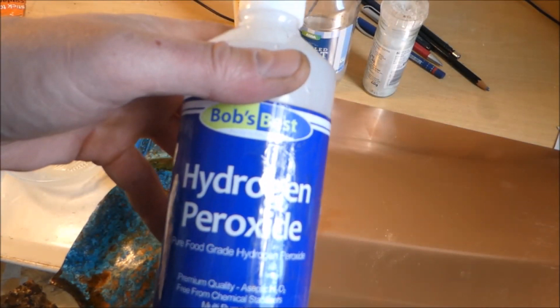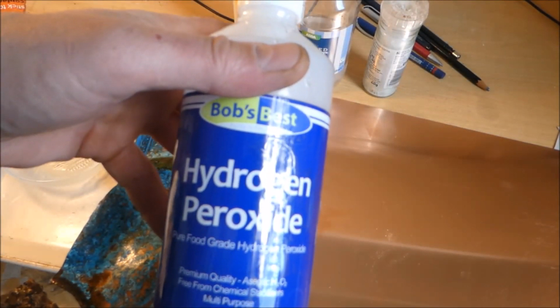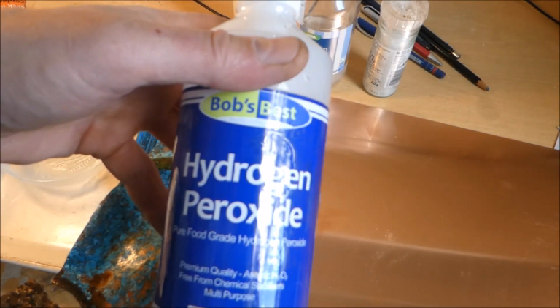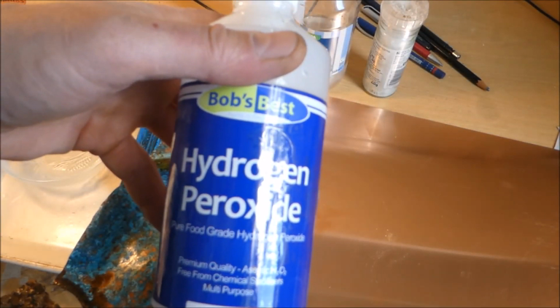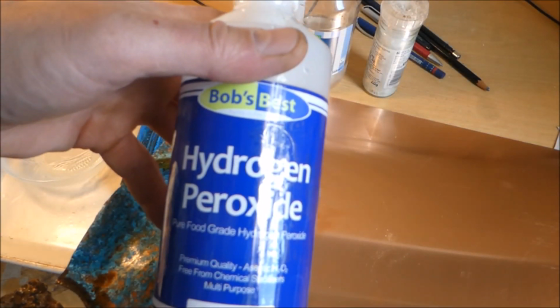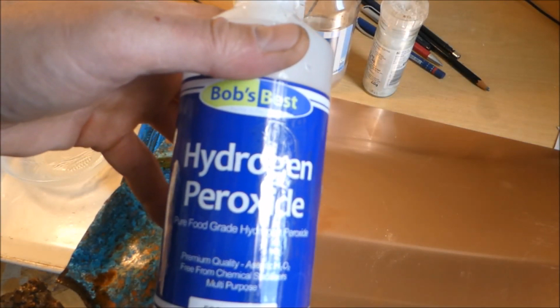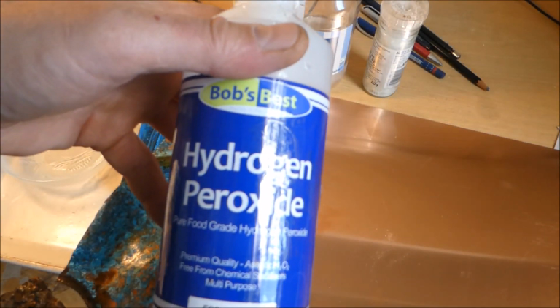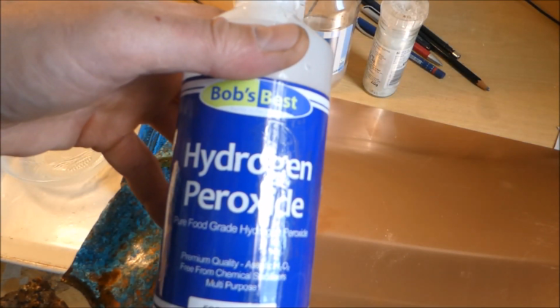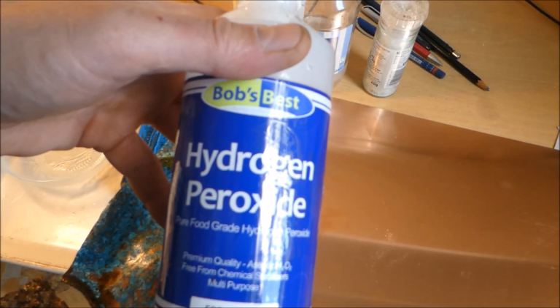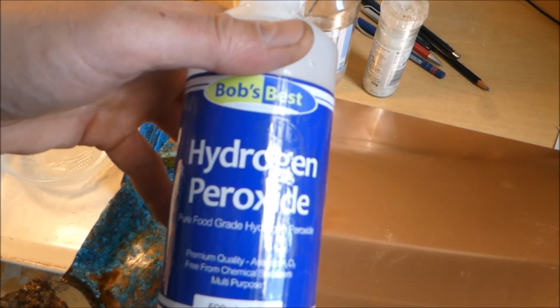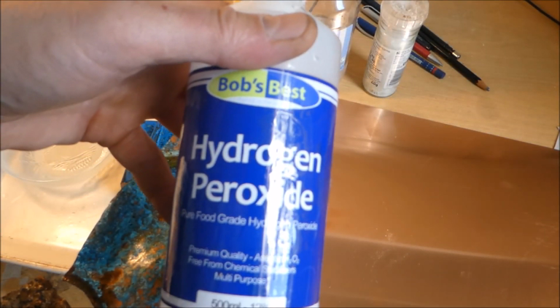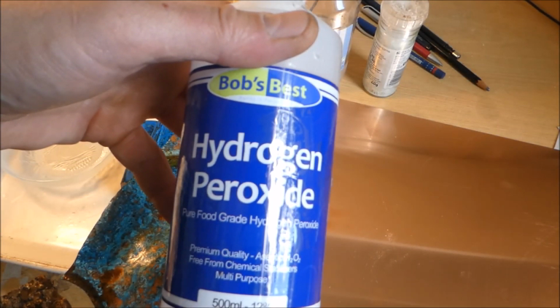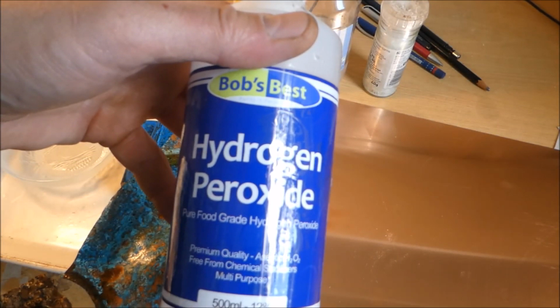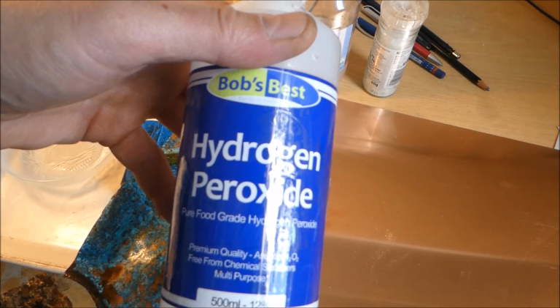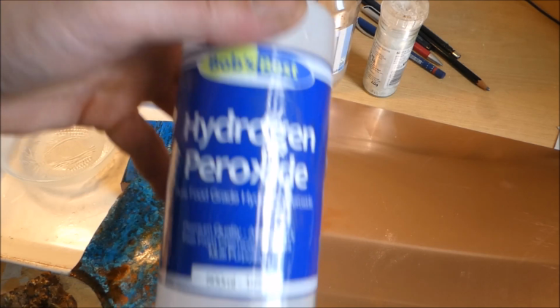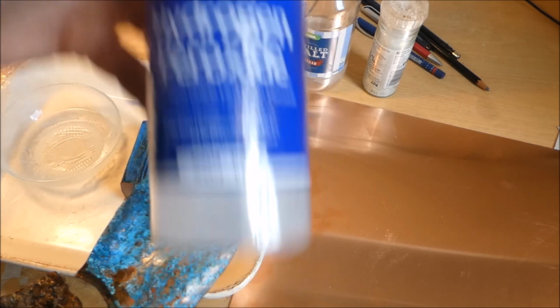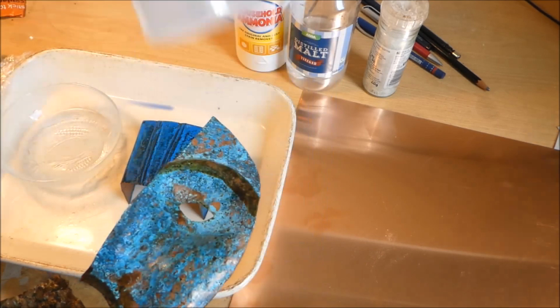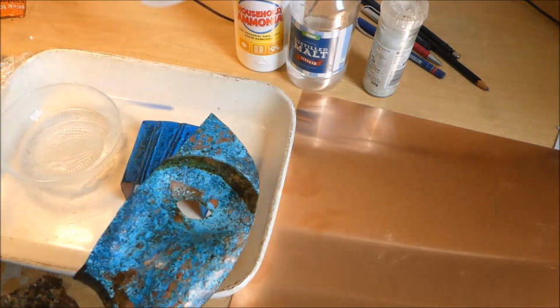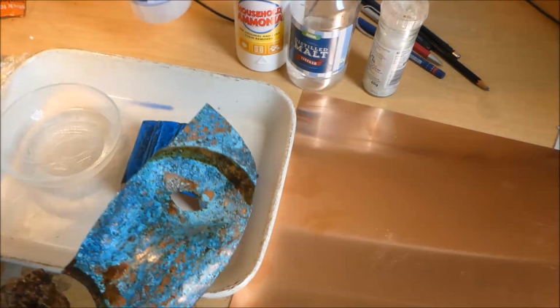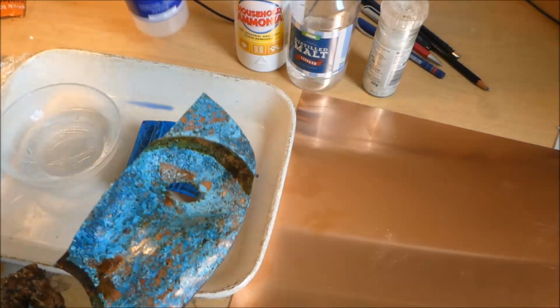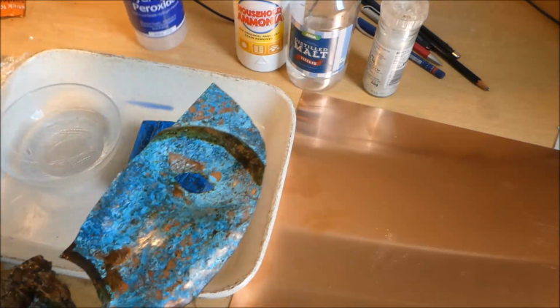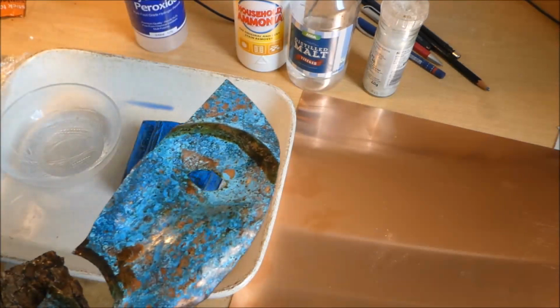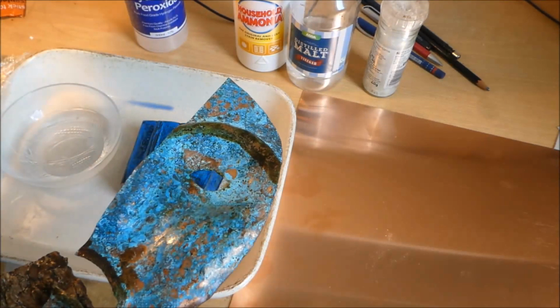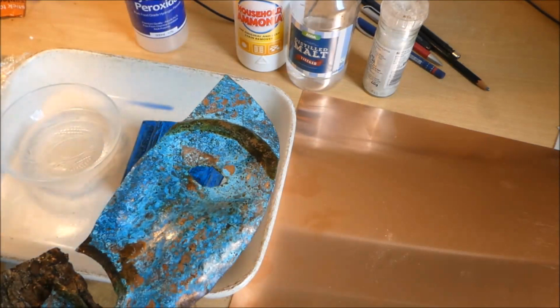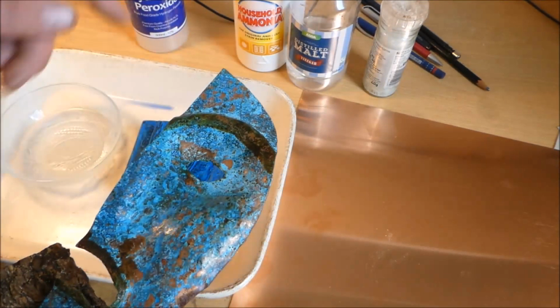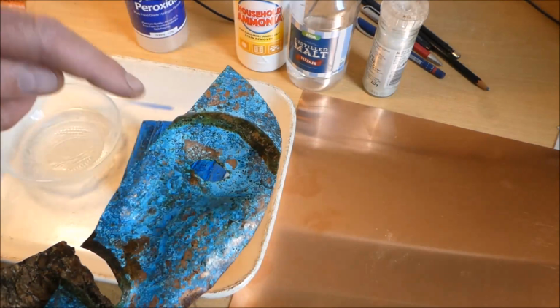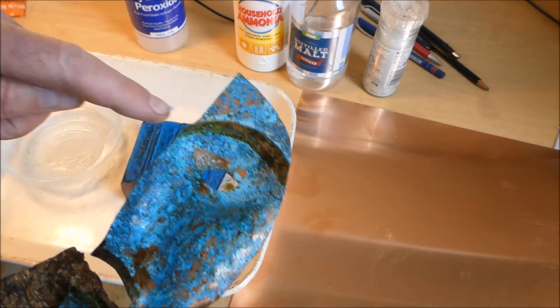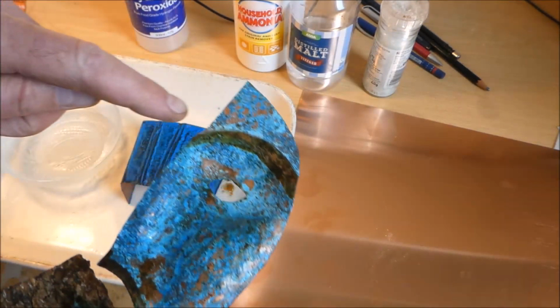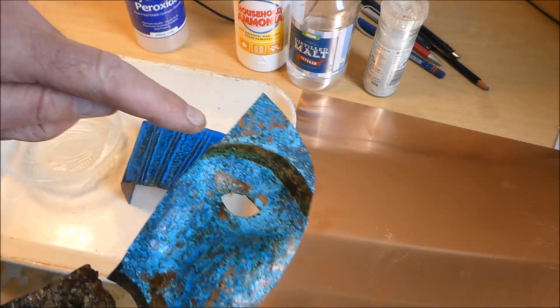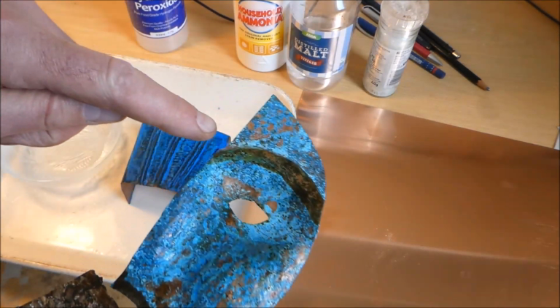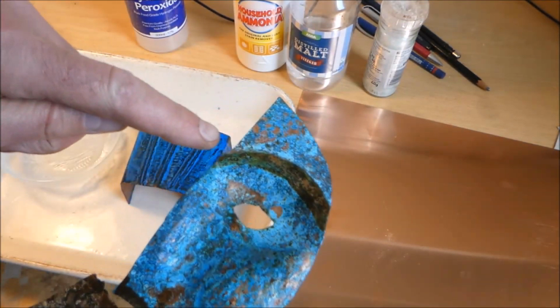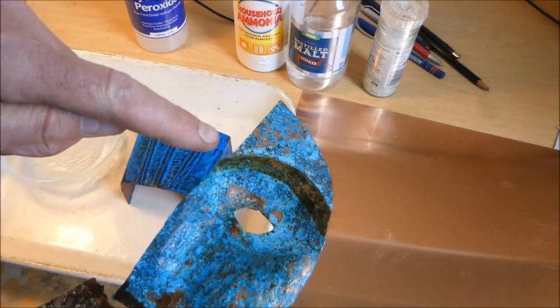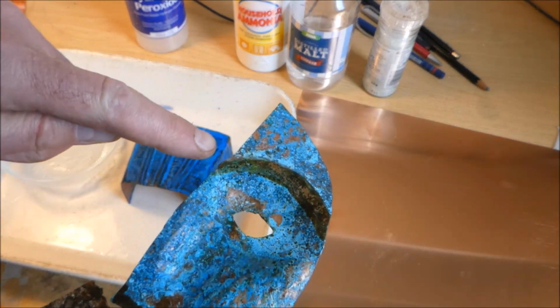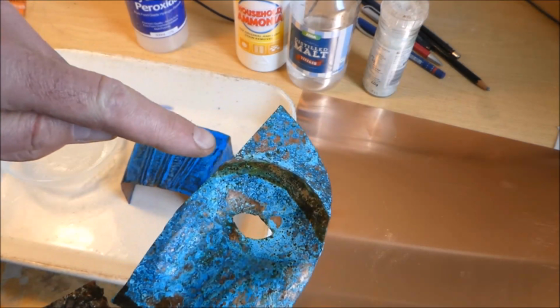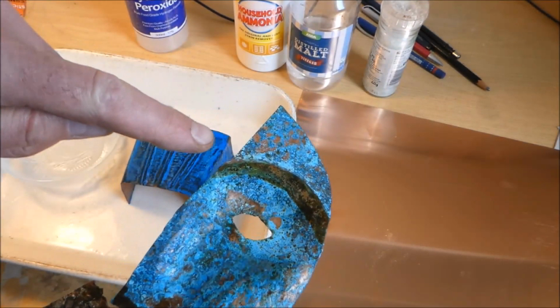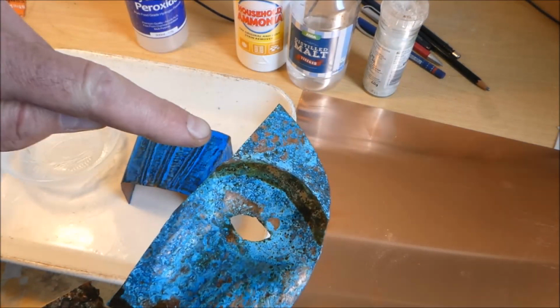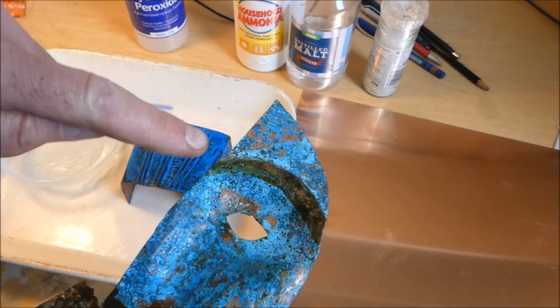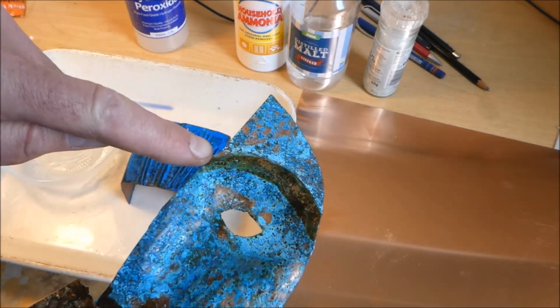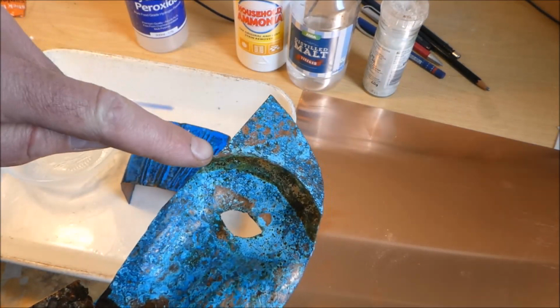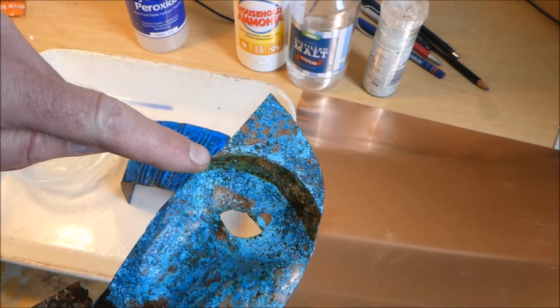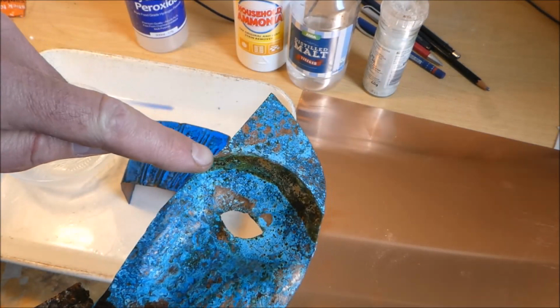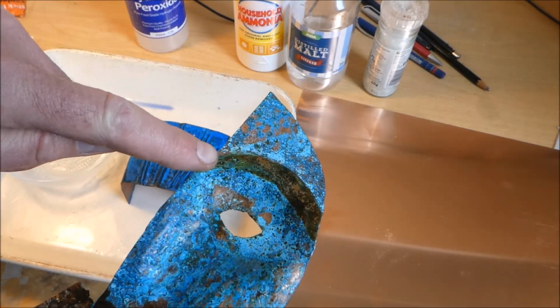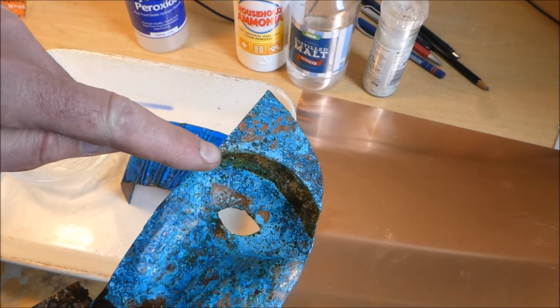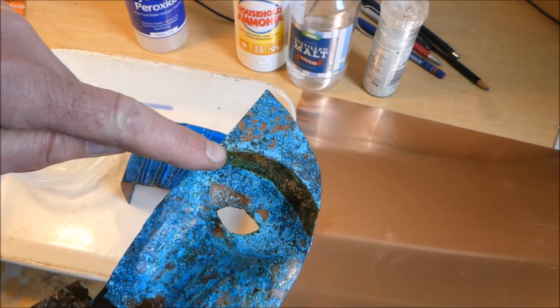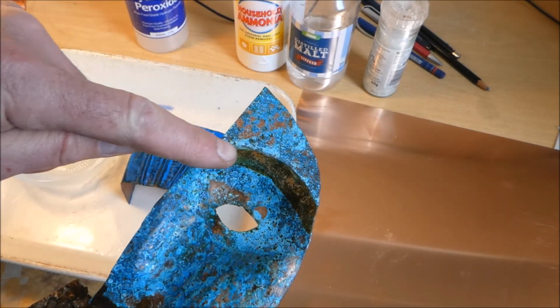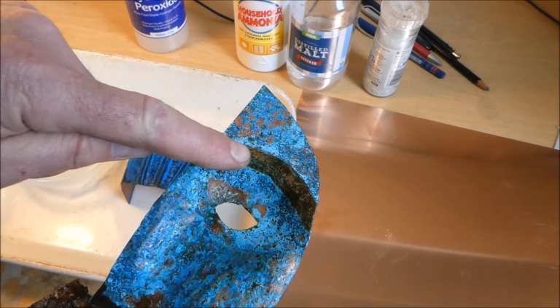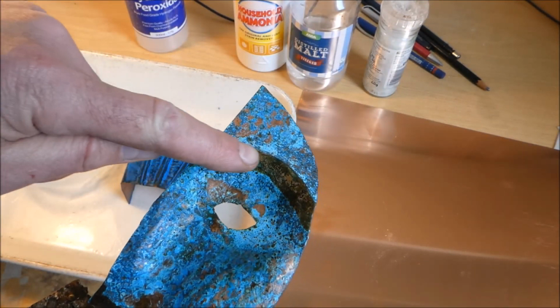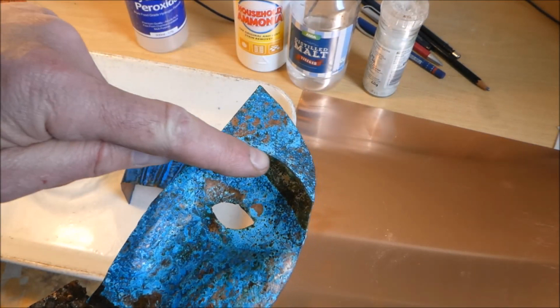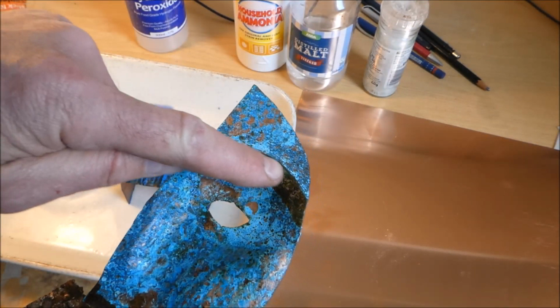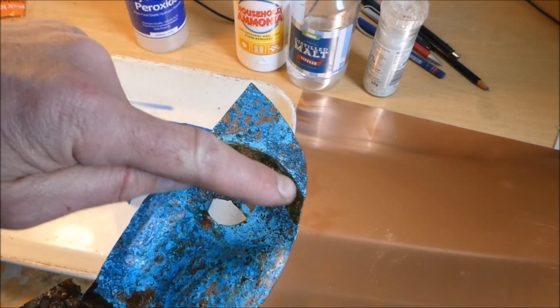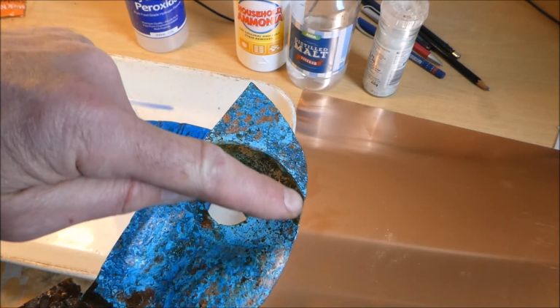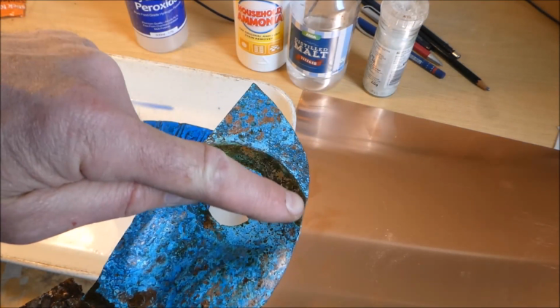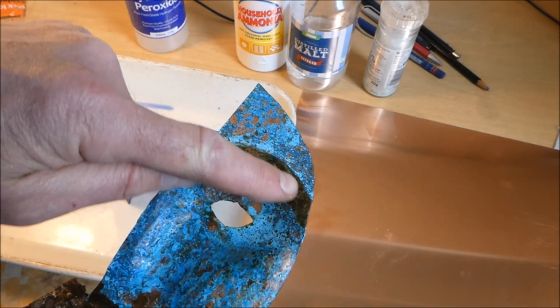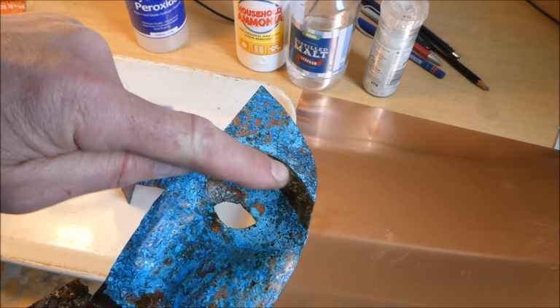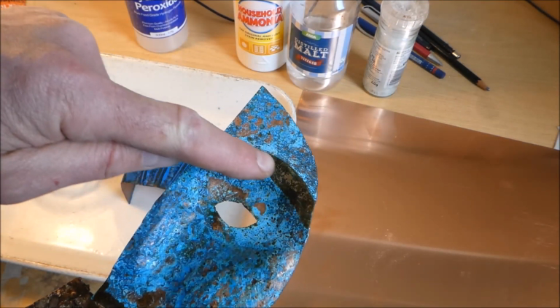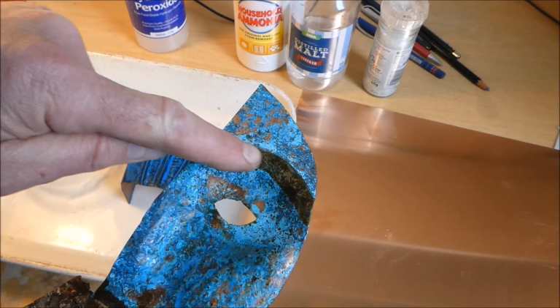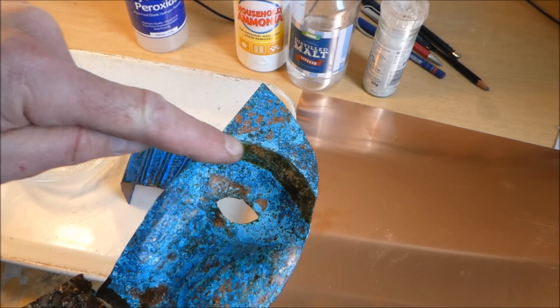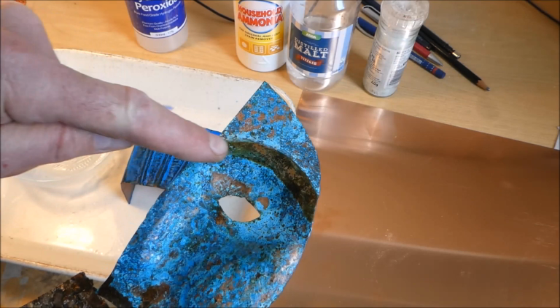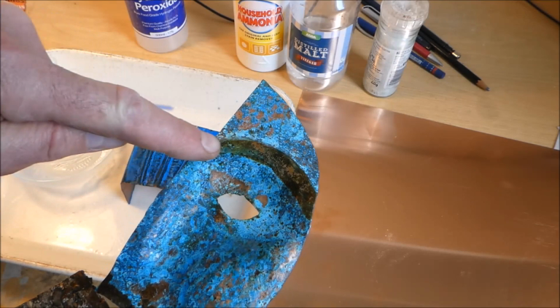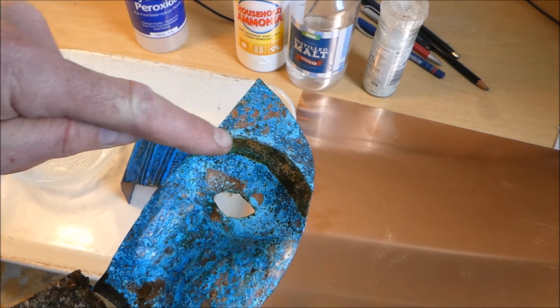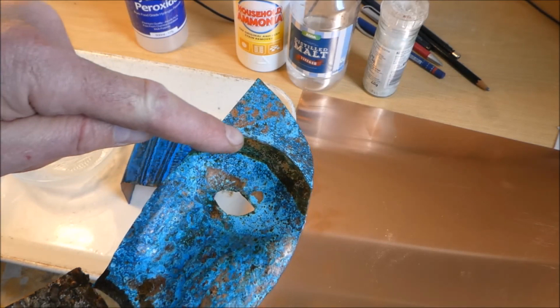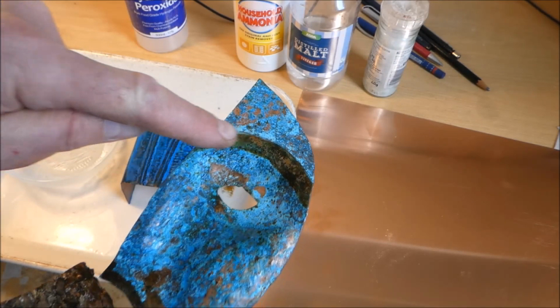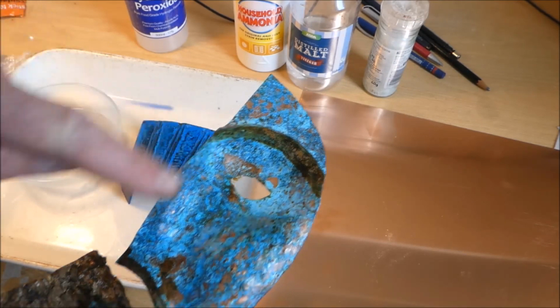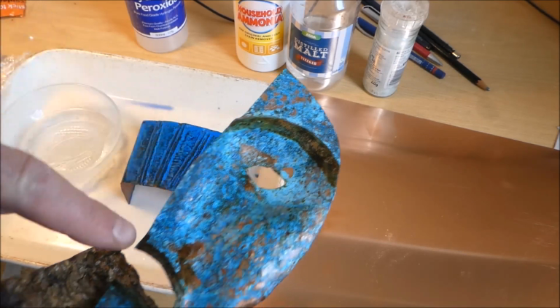To get the brown, I got some hydrogen peroxide which I bought off eBay, and I just used a cotton bud — it reacted with the copper and made this browny color.